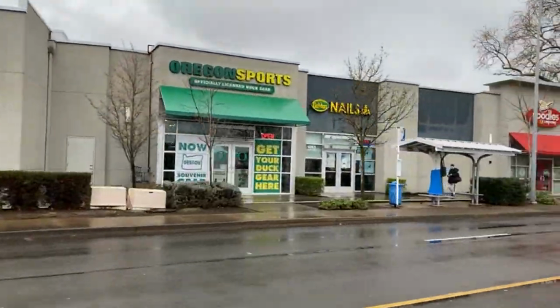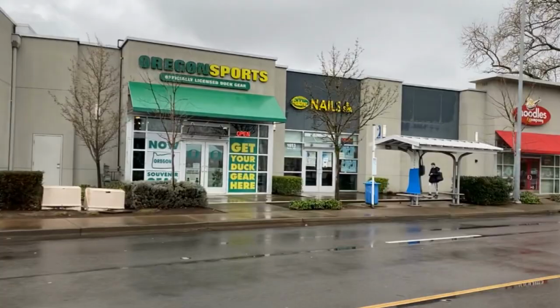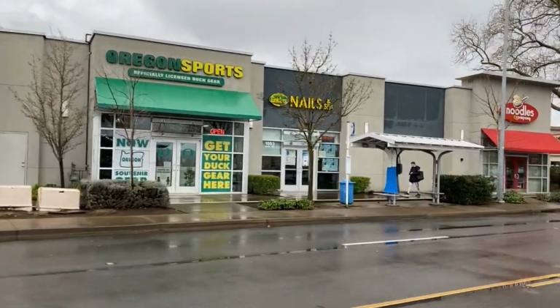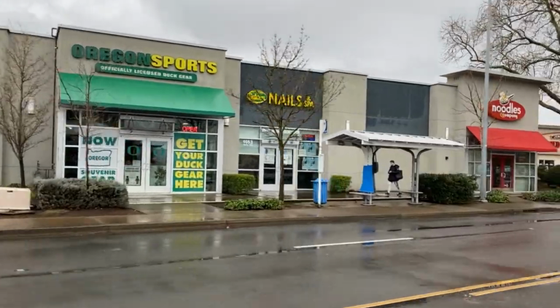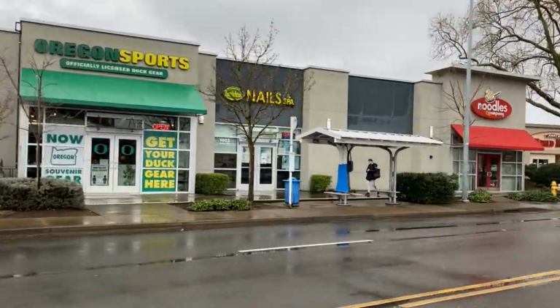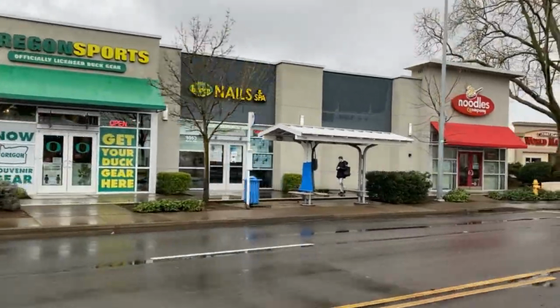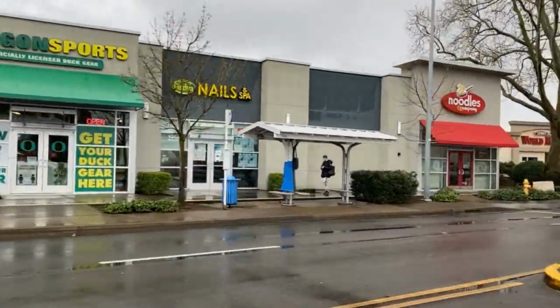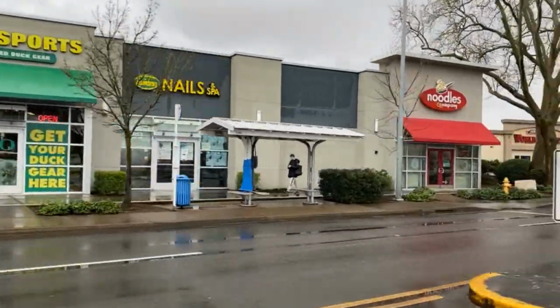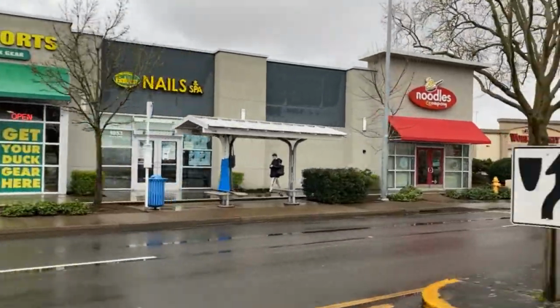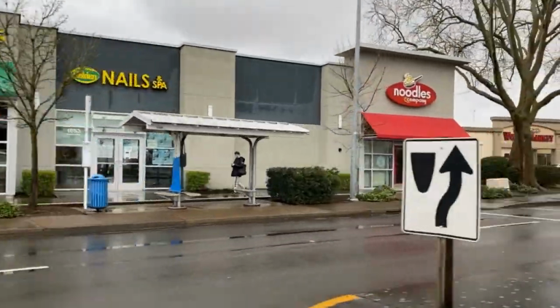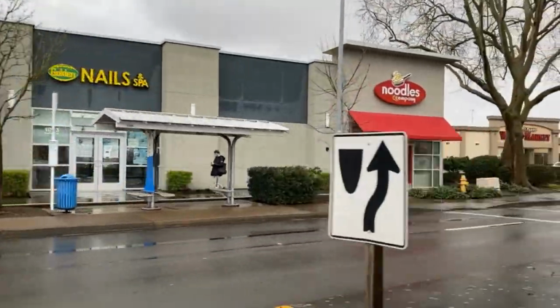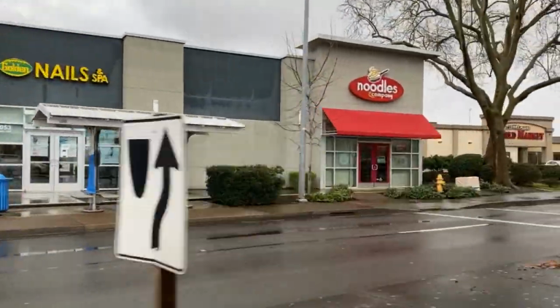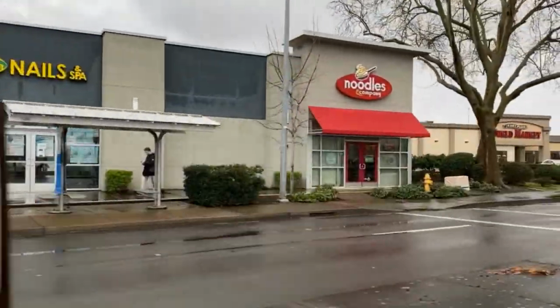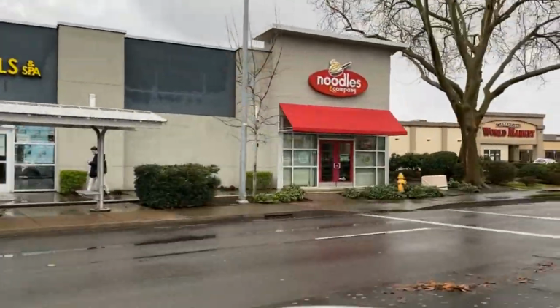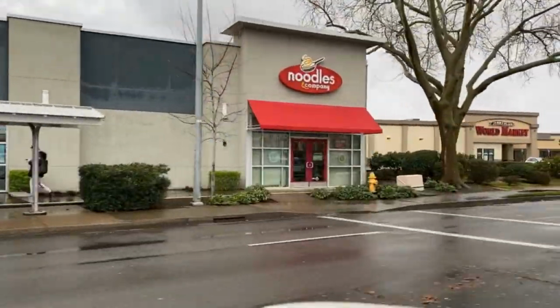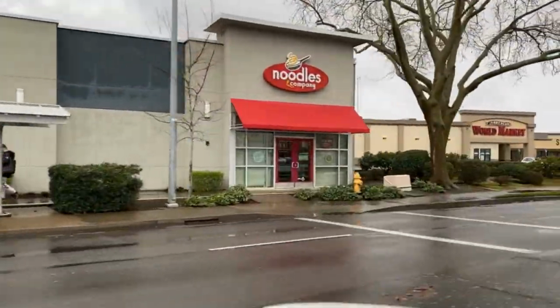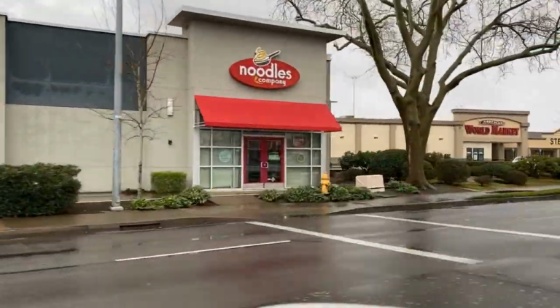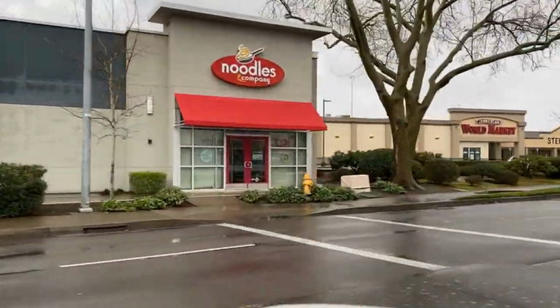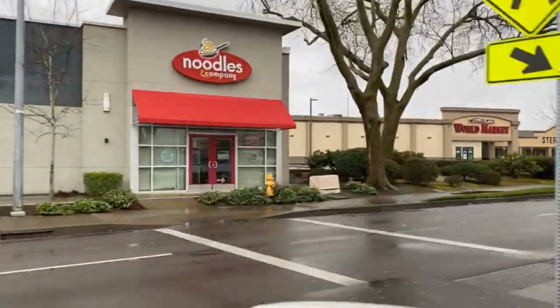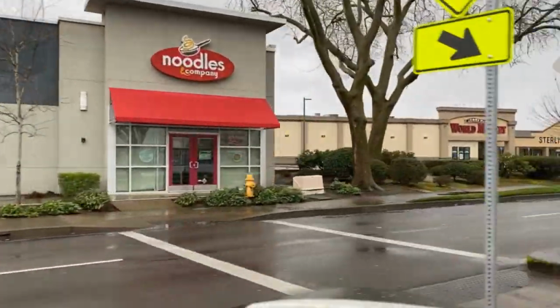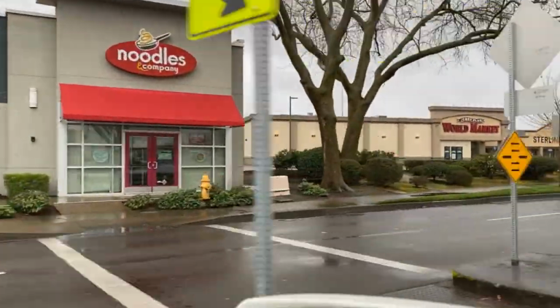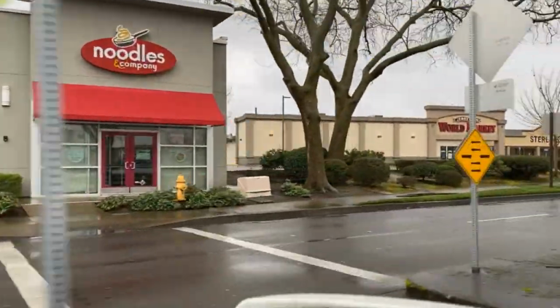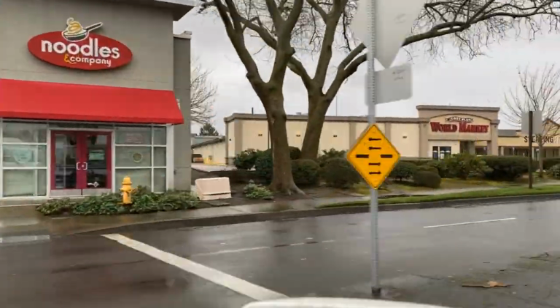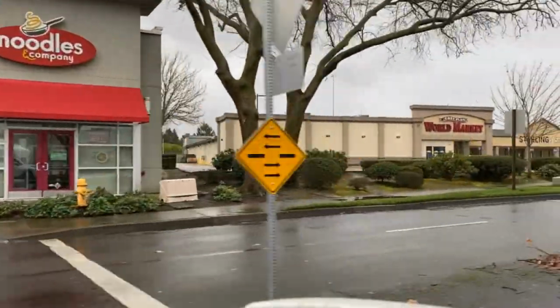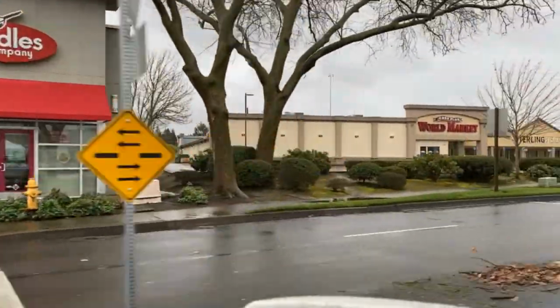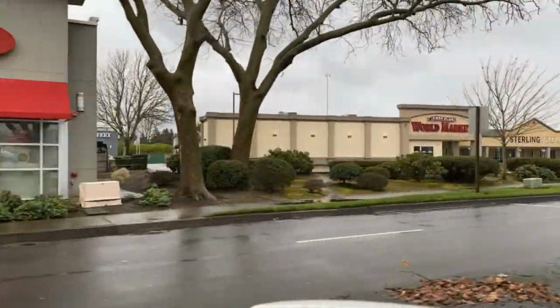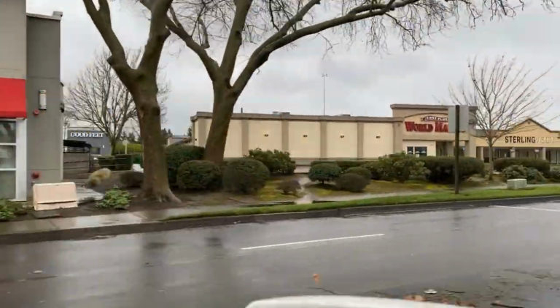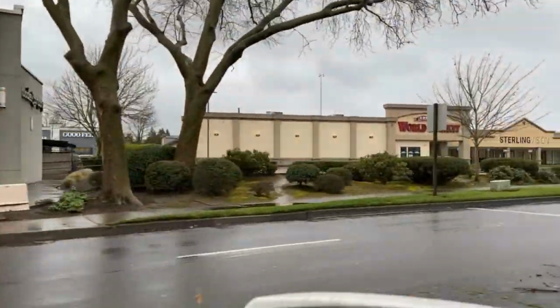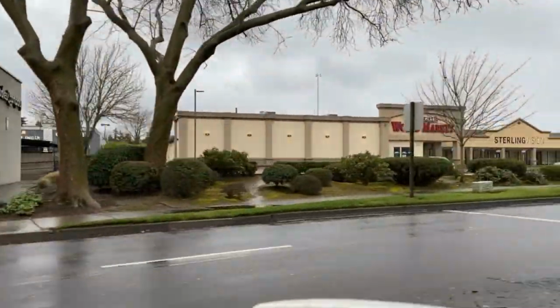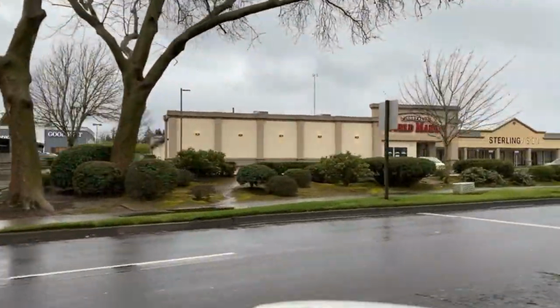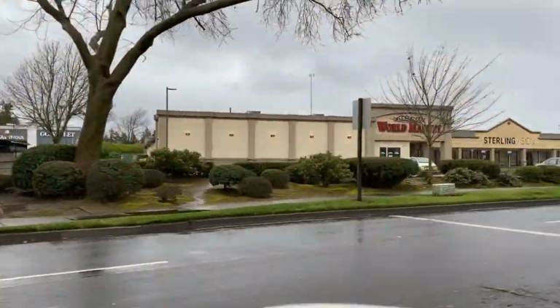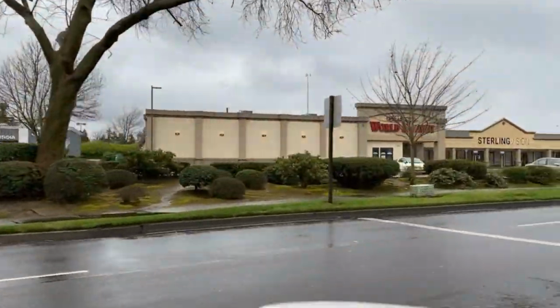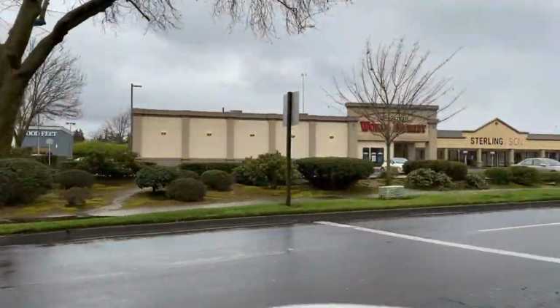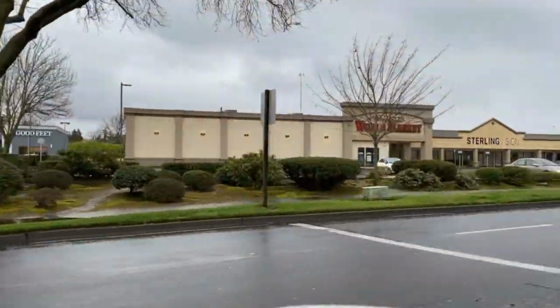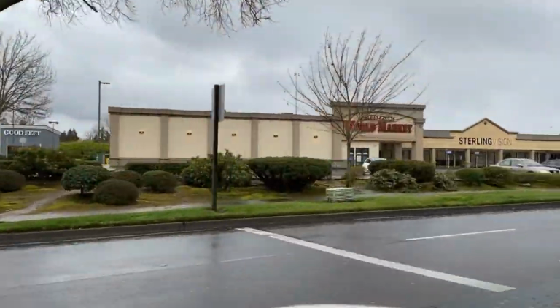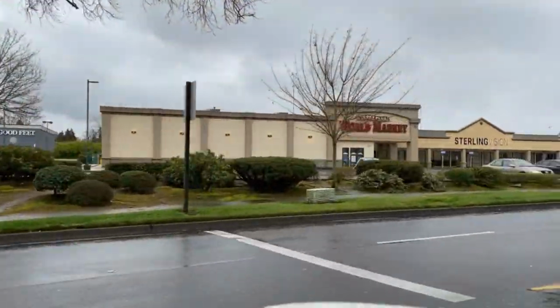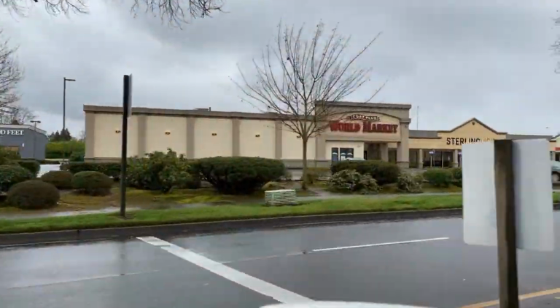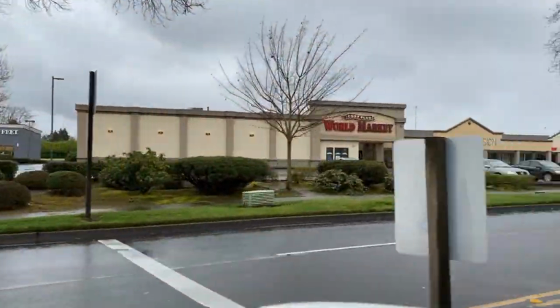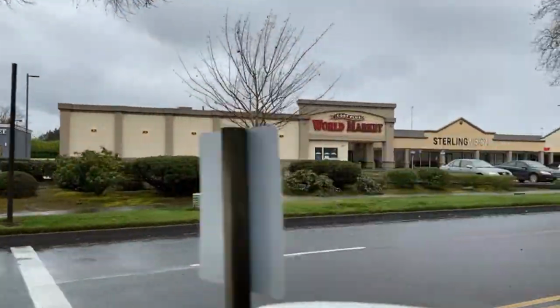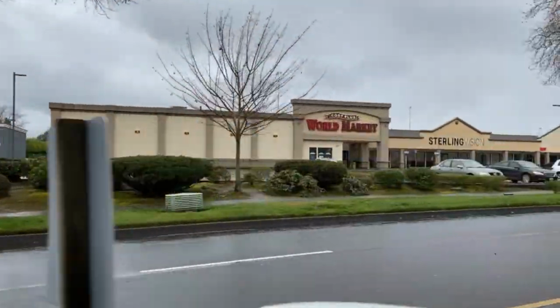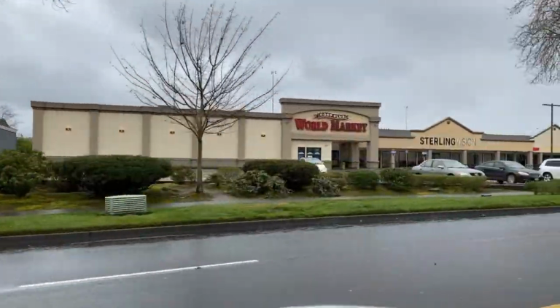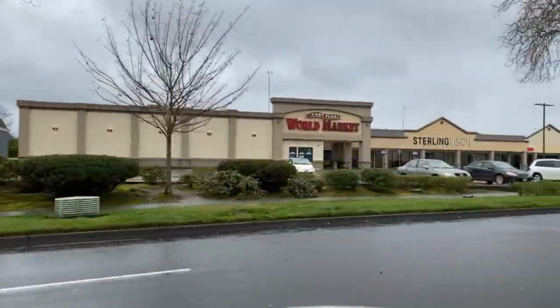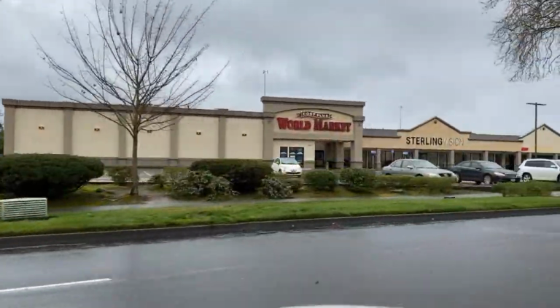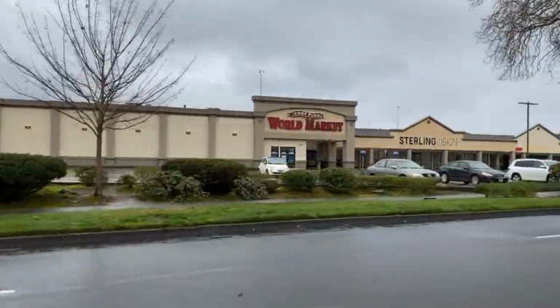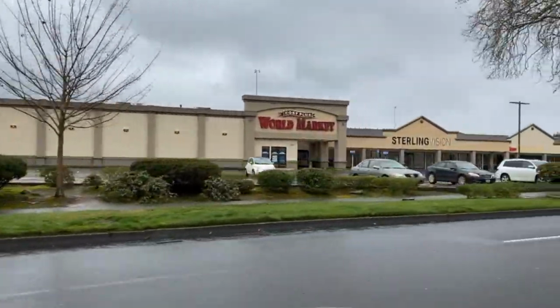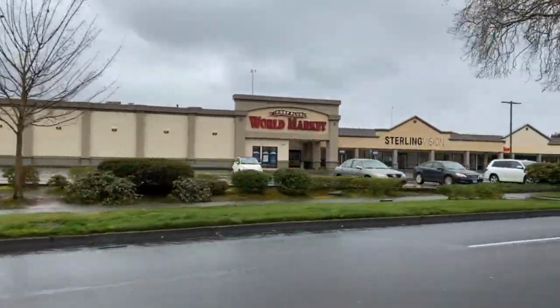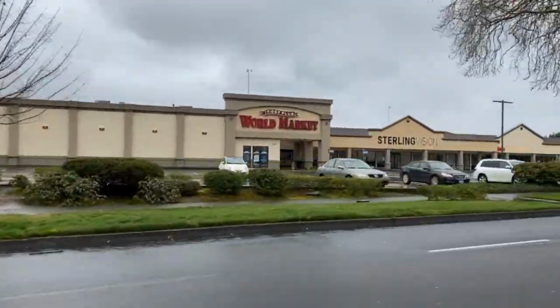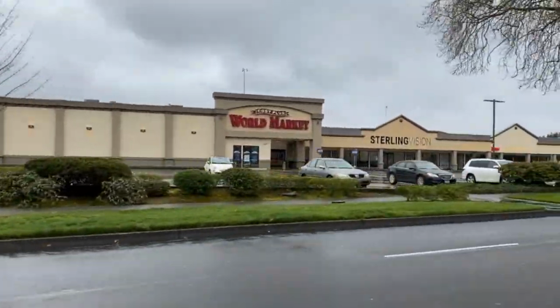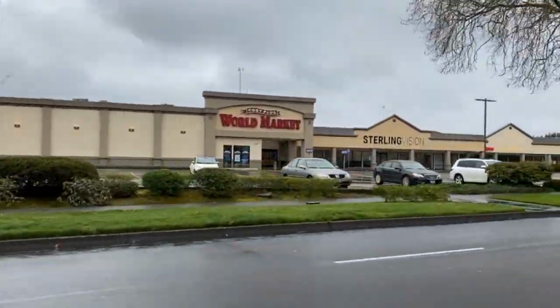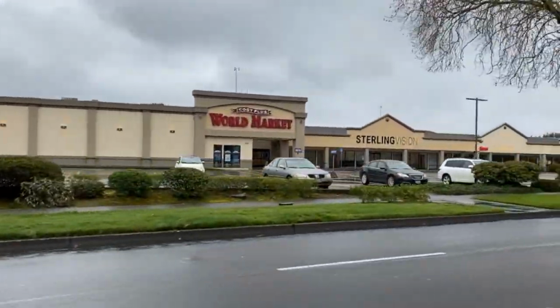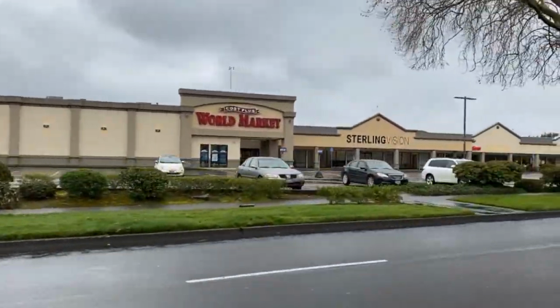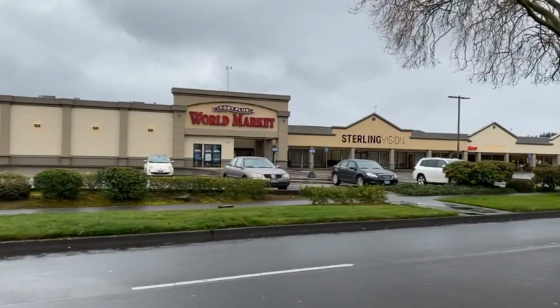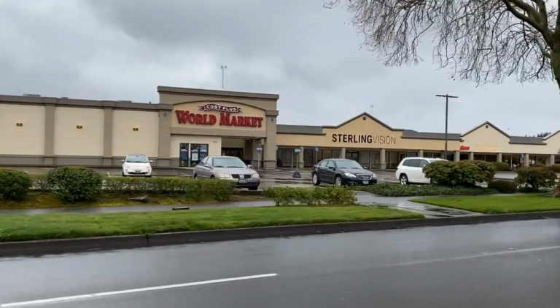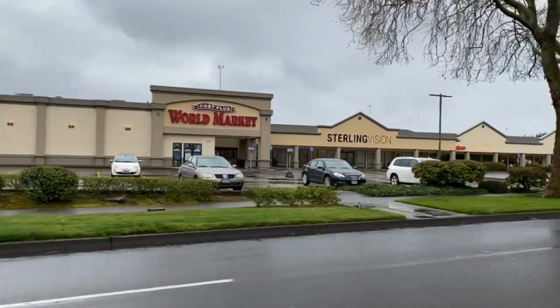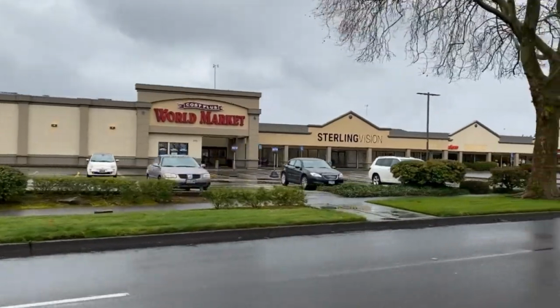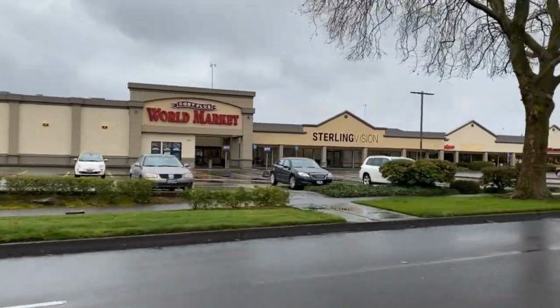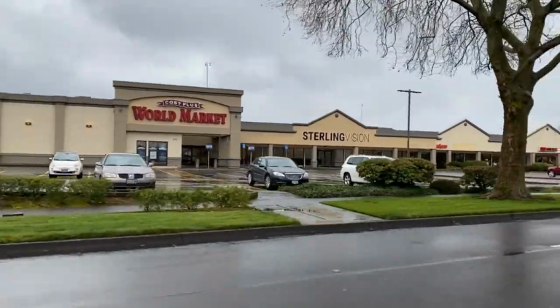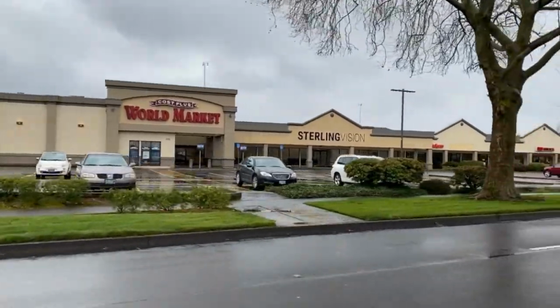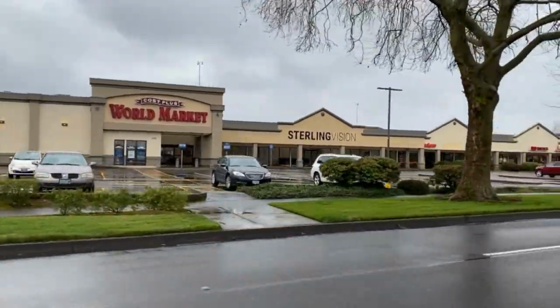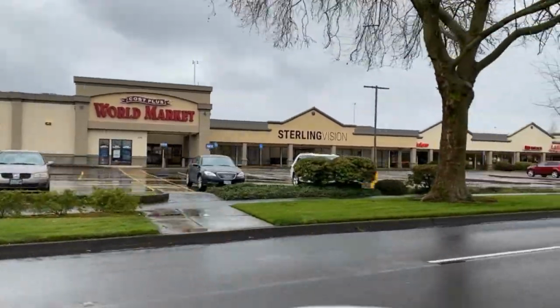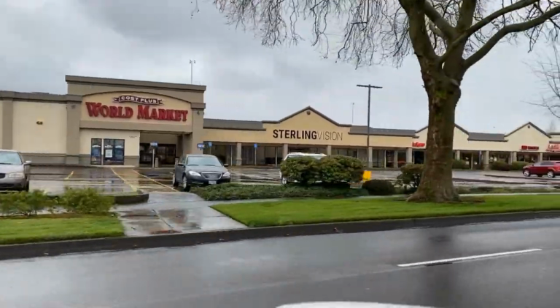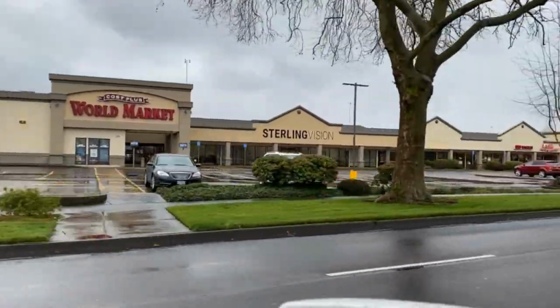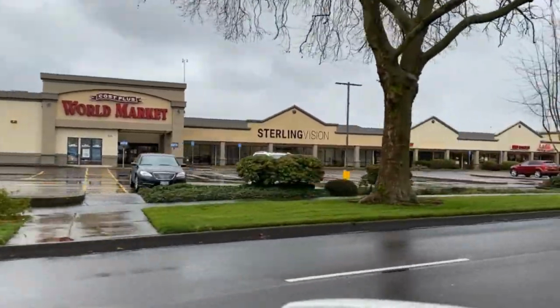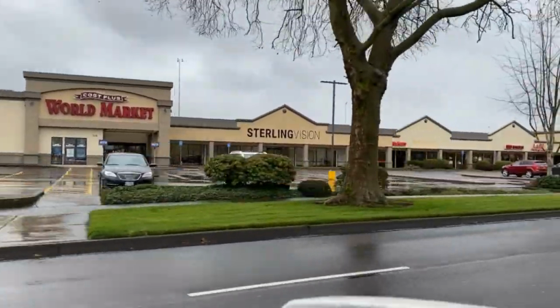Home to multiple restaurants, office buildings, and shopping, it's hard to beat this location for its convenience.